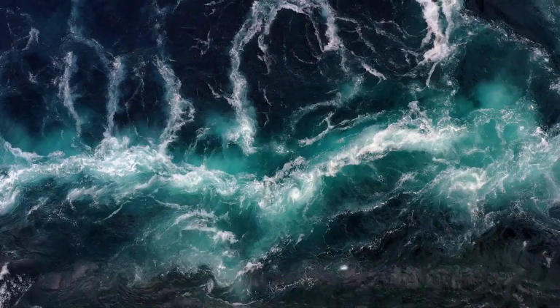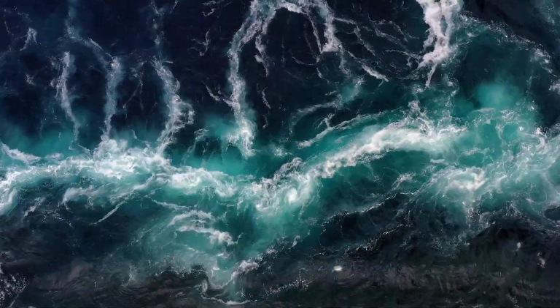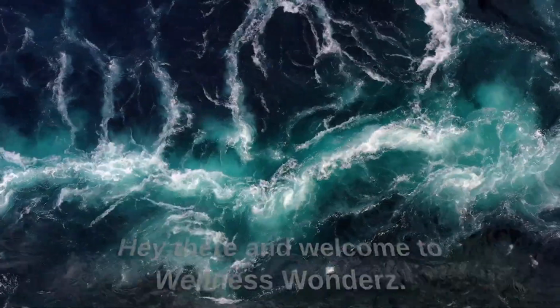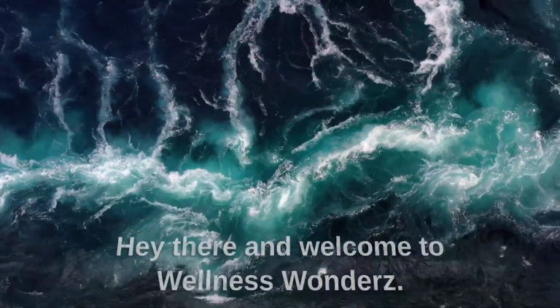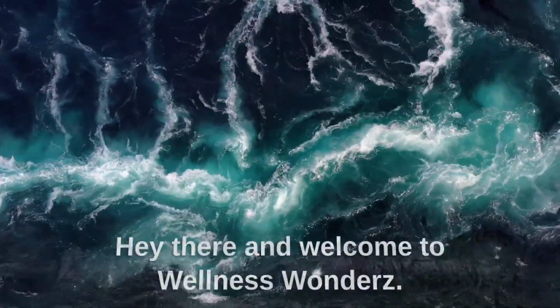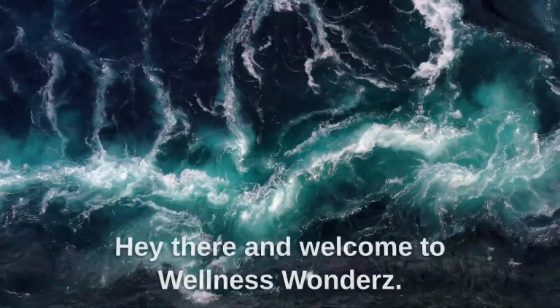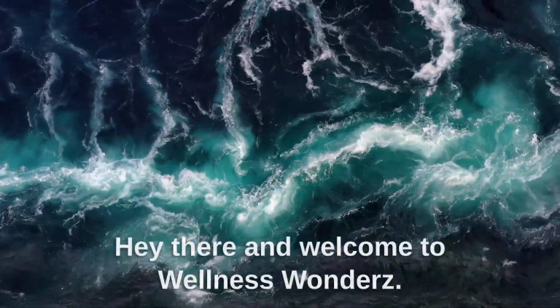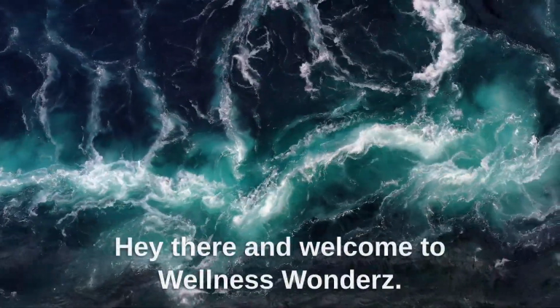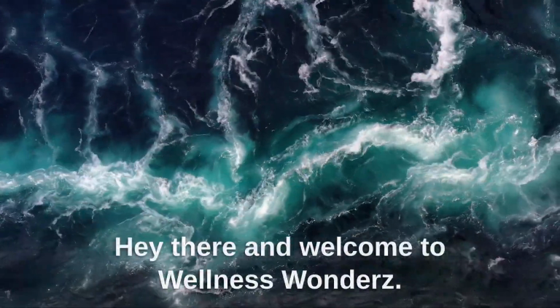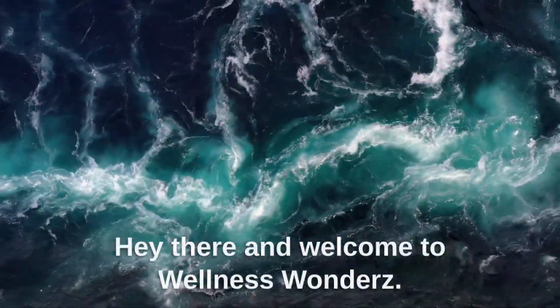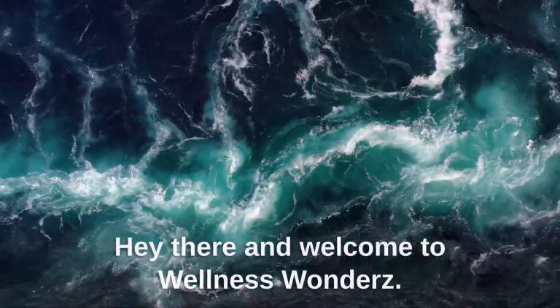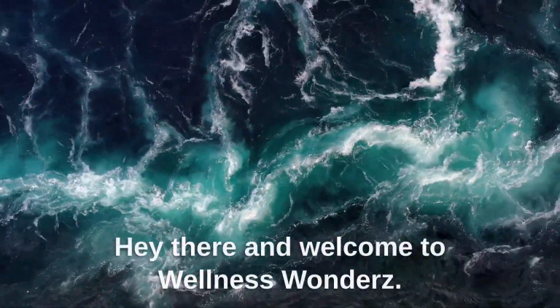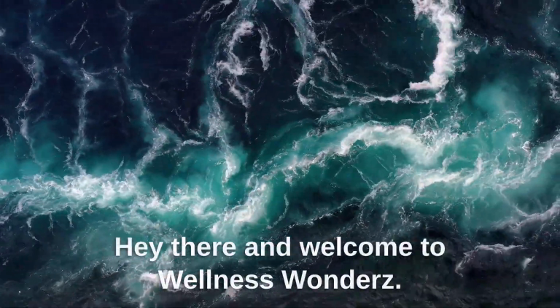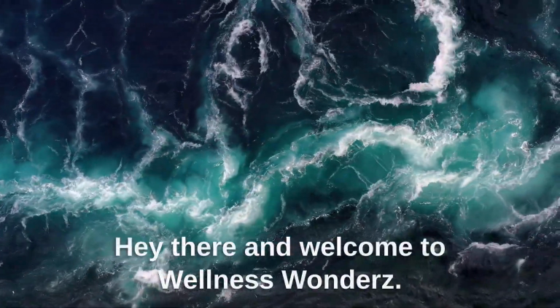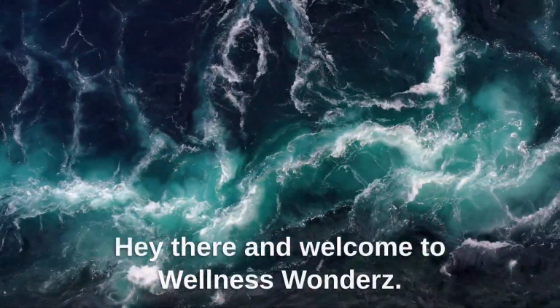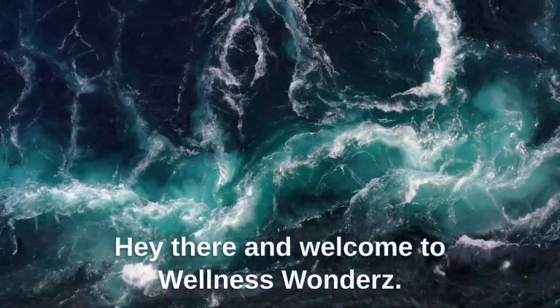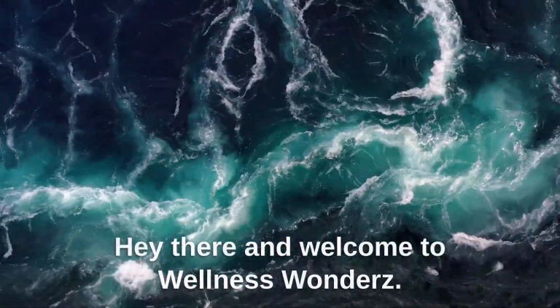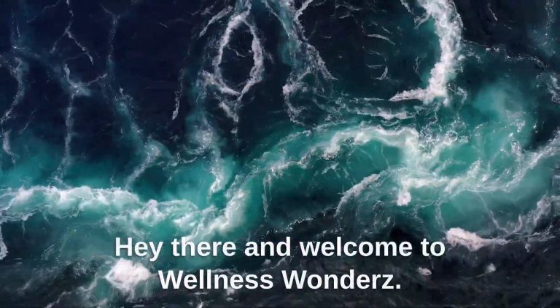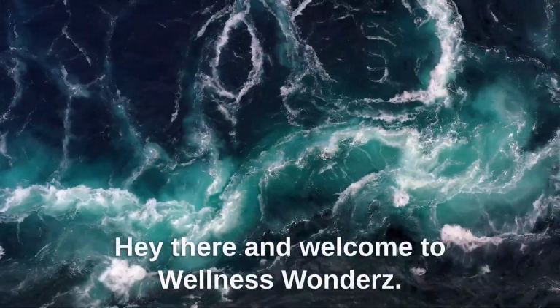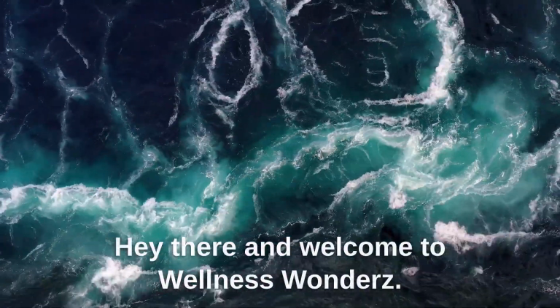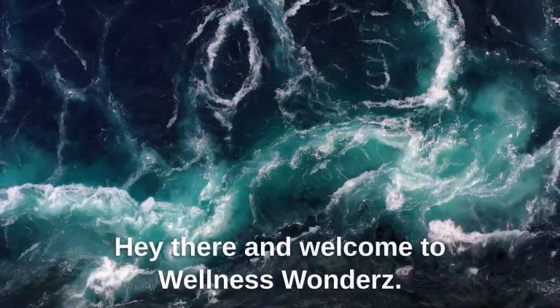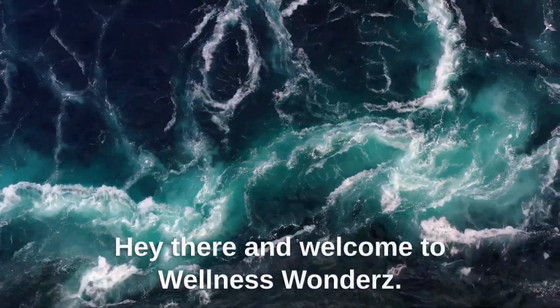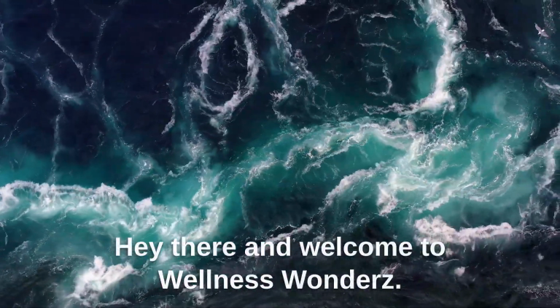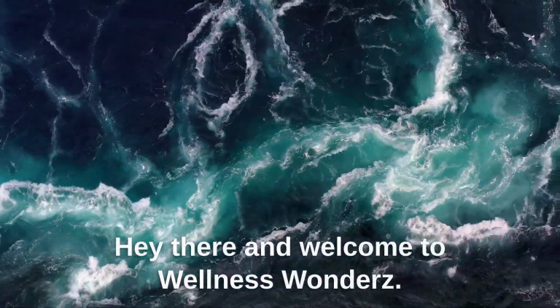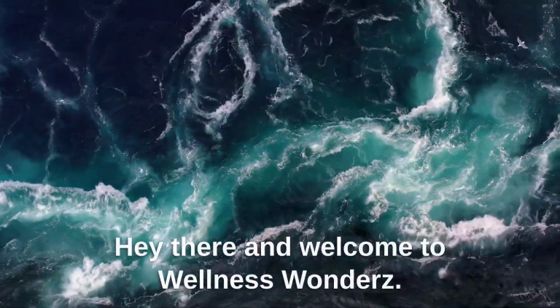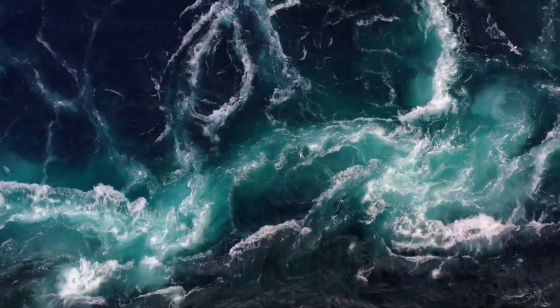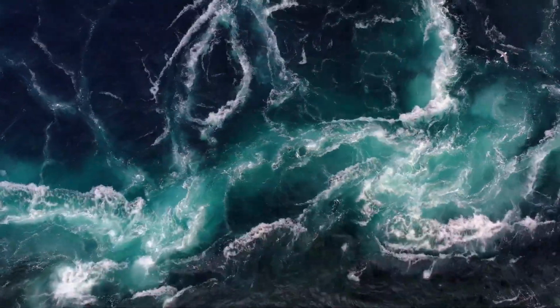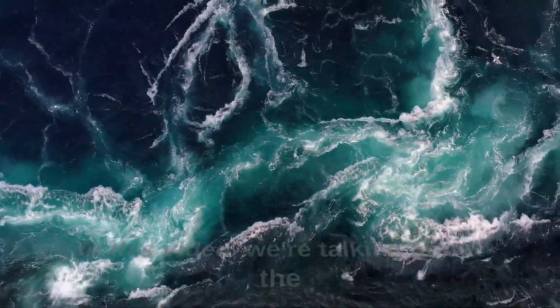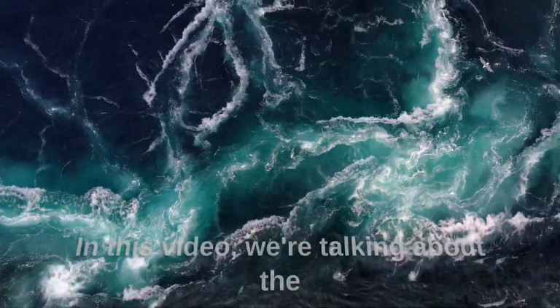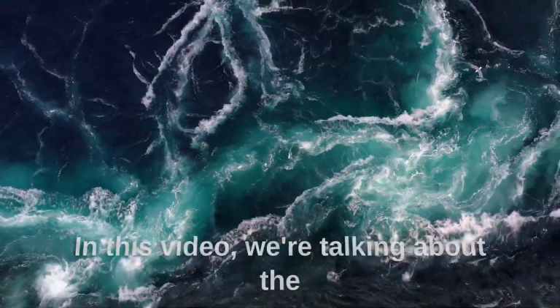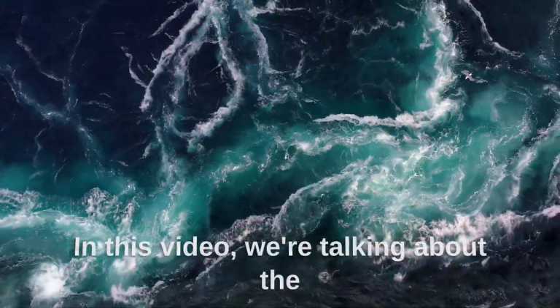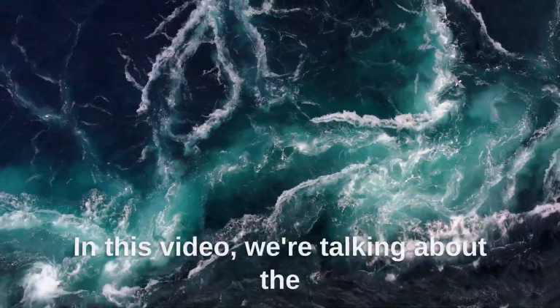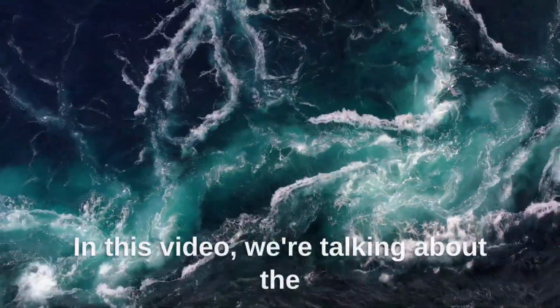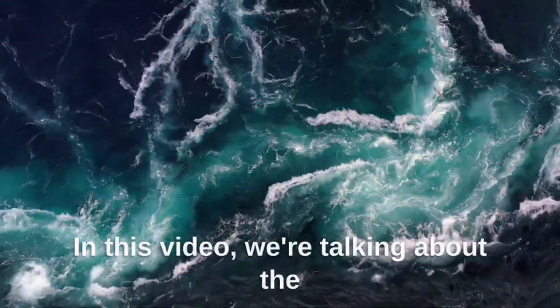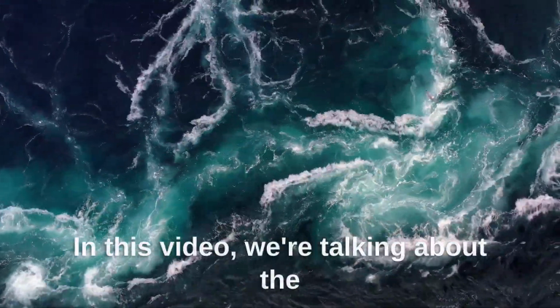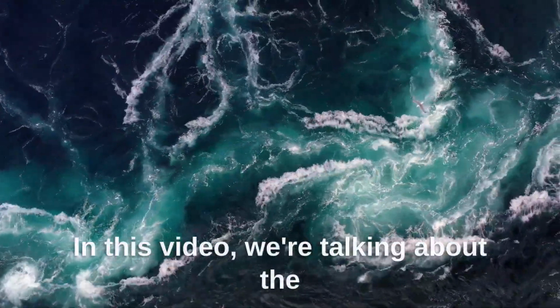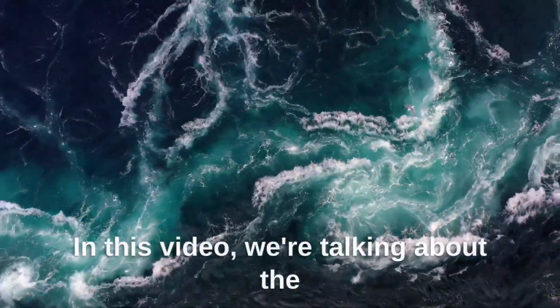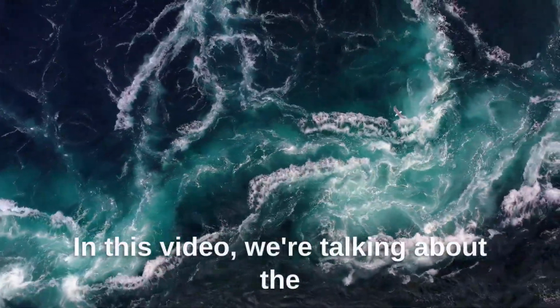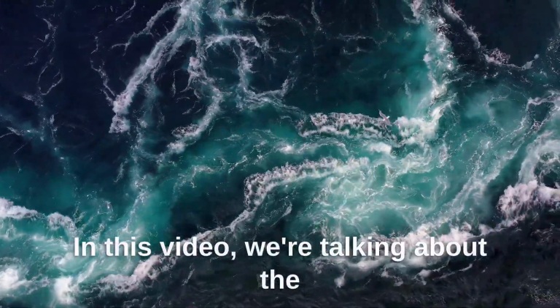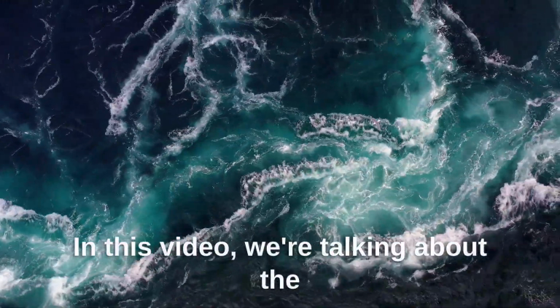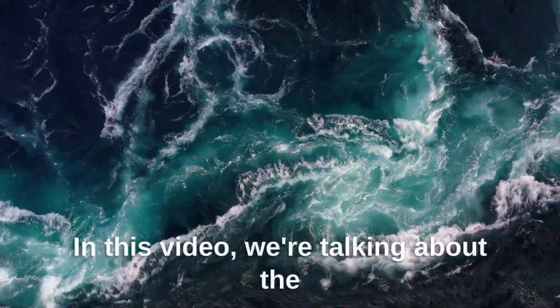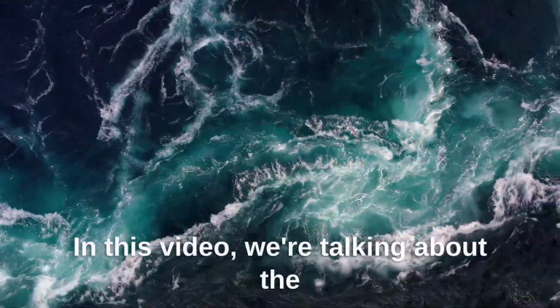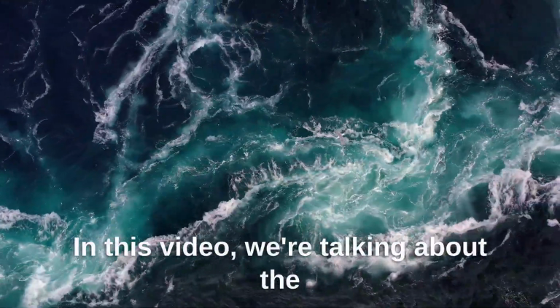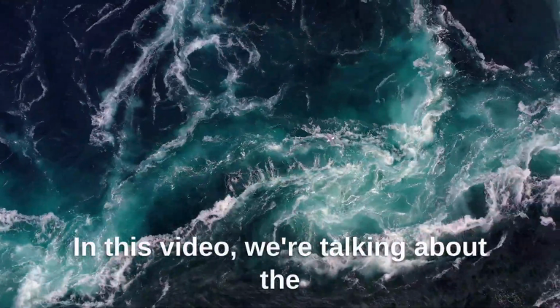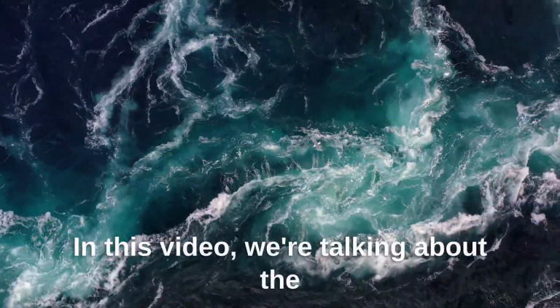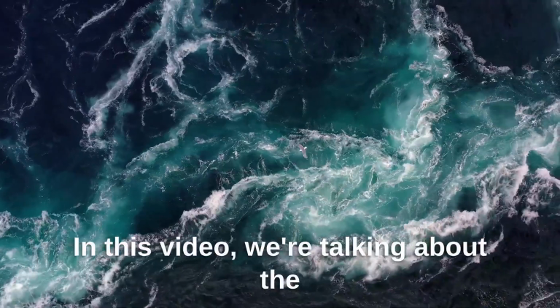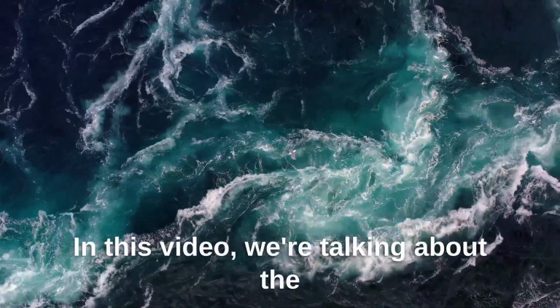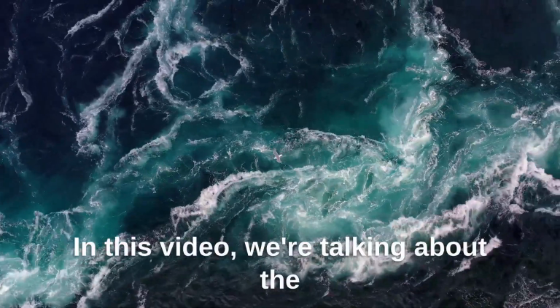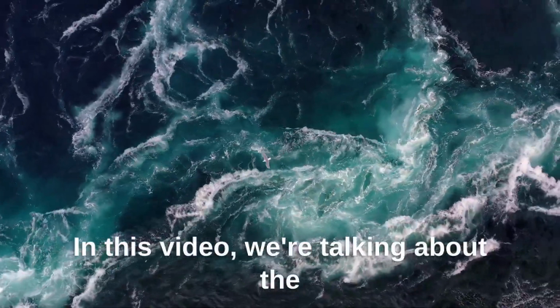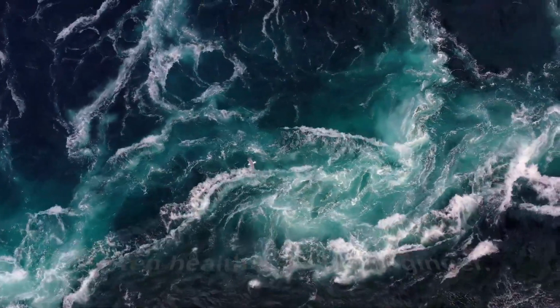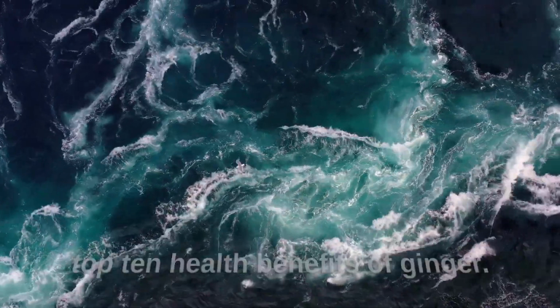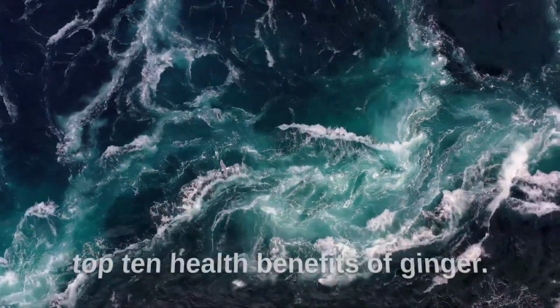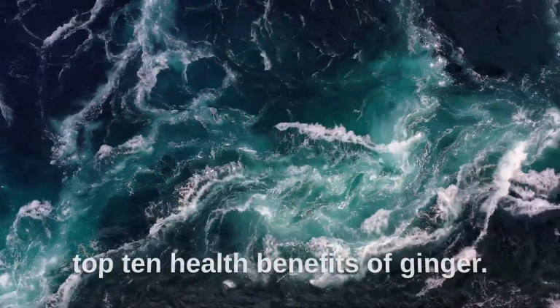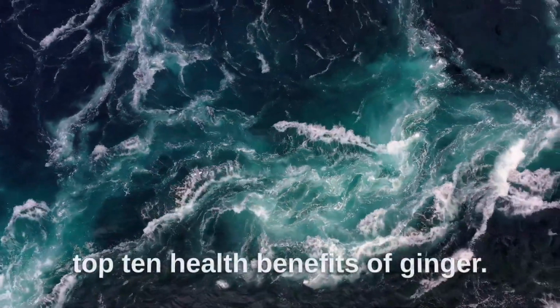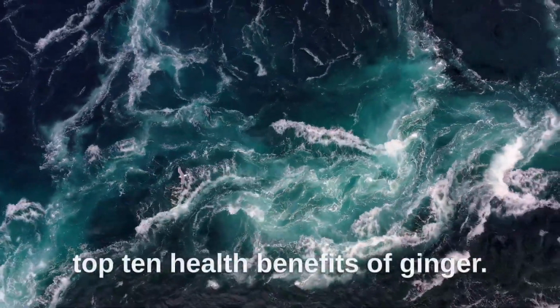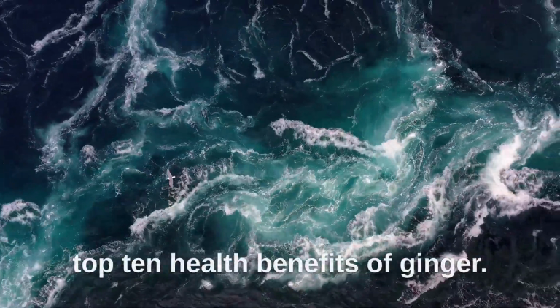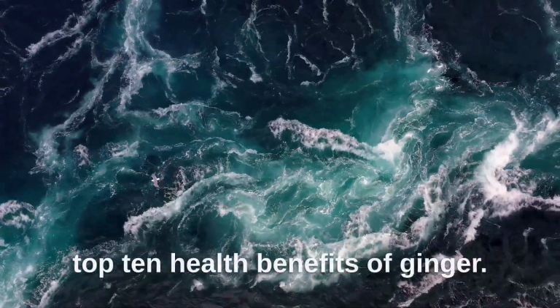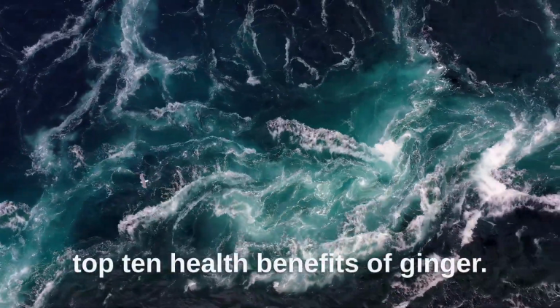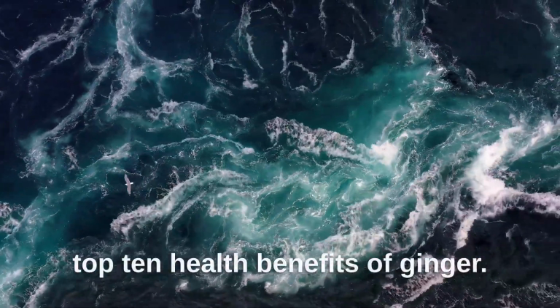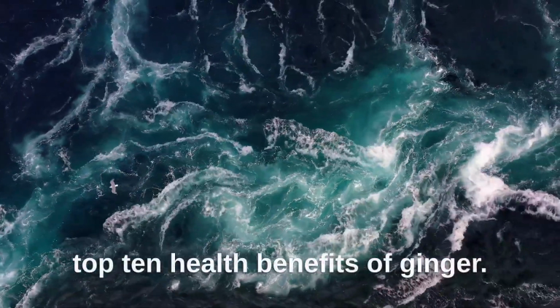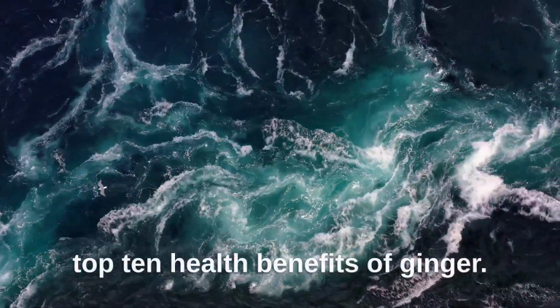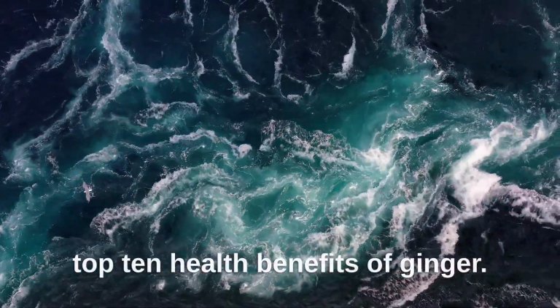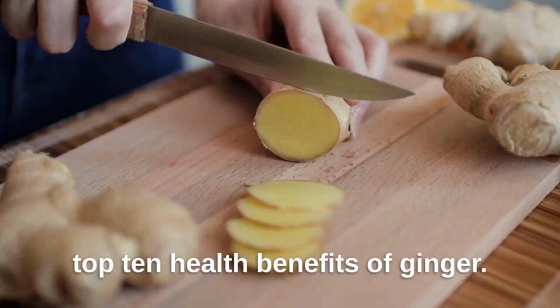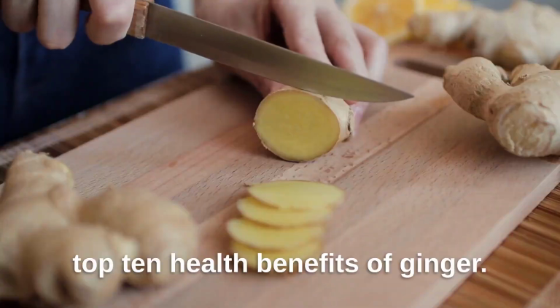Hey there and welcome to Wellness Wonders. In this video, we're talking about the top 10 health benefits of ginger.